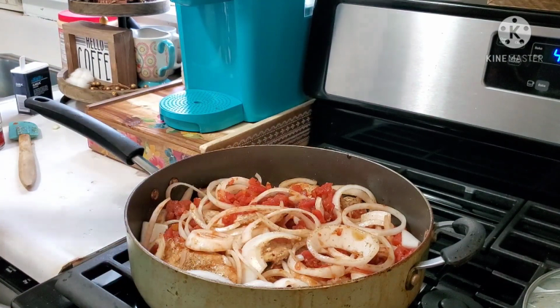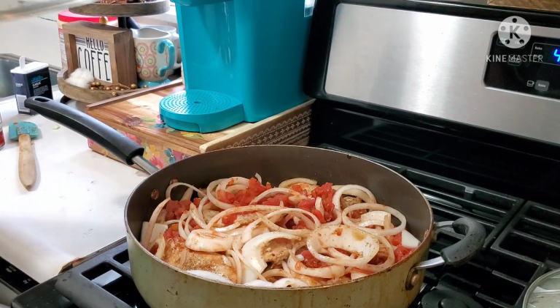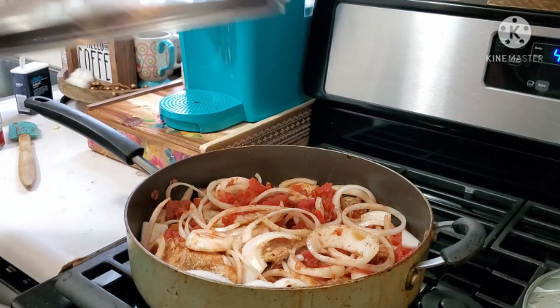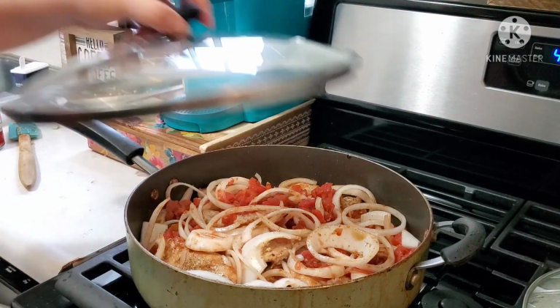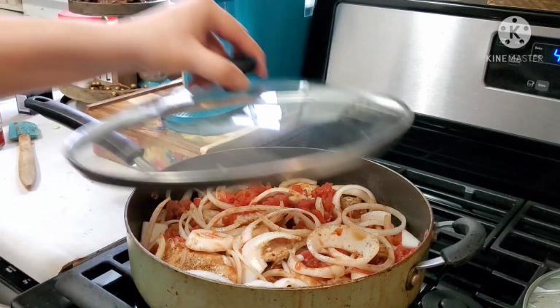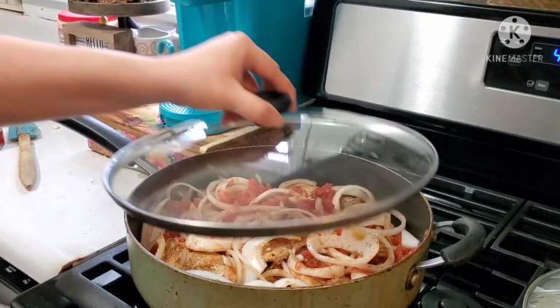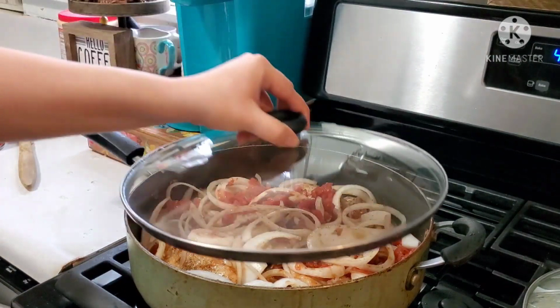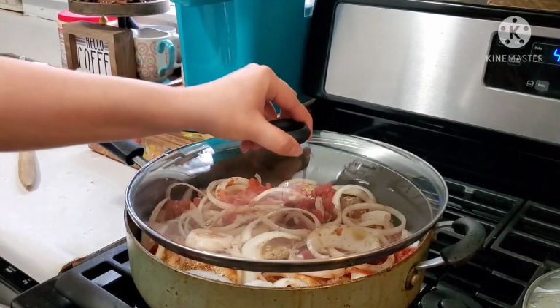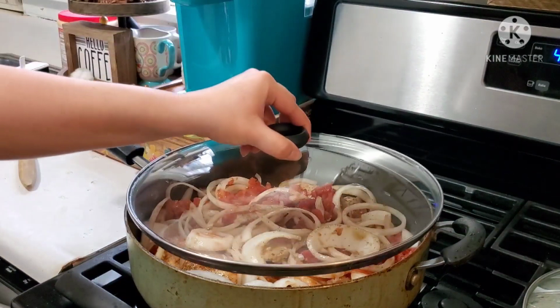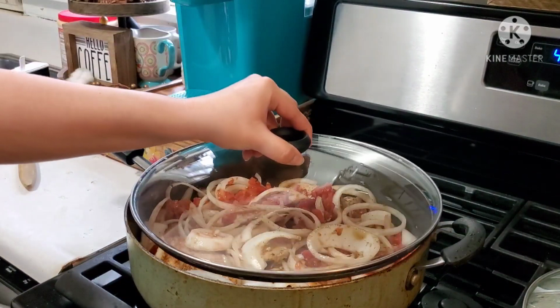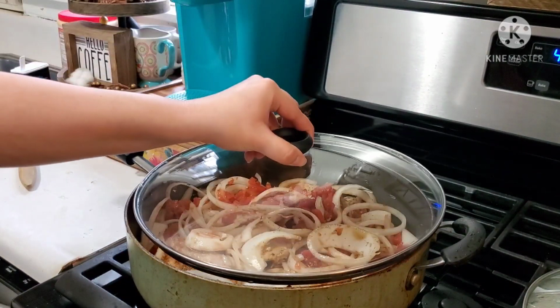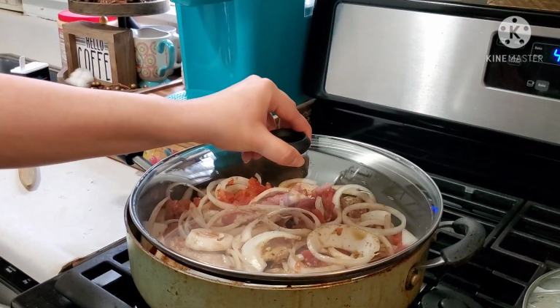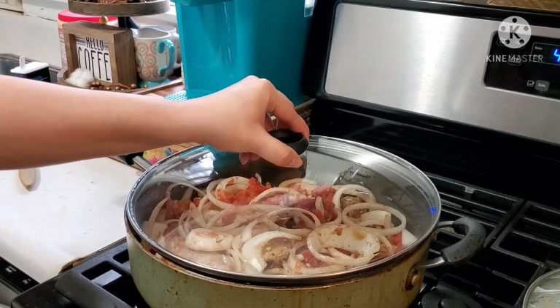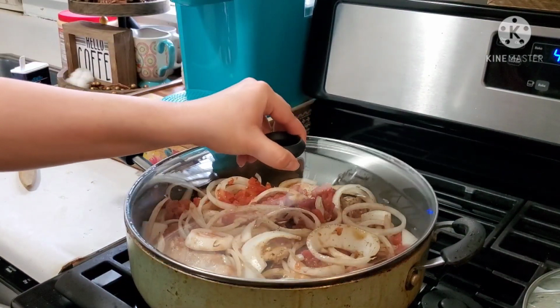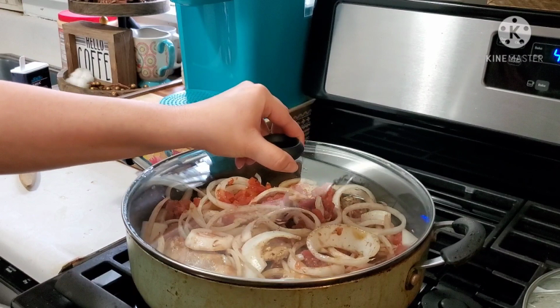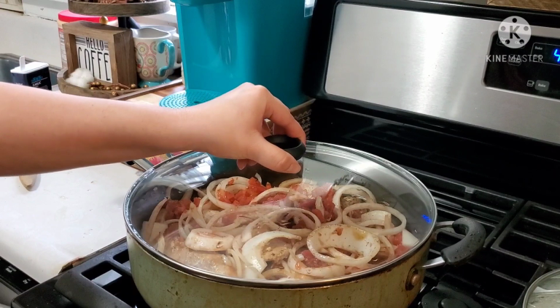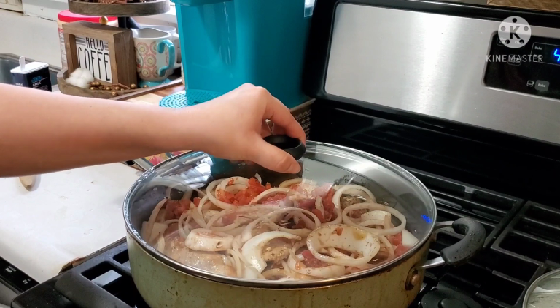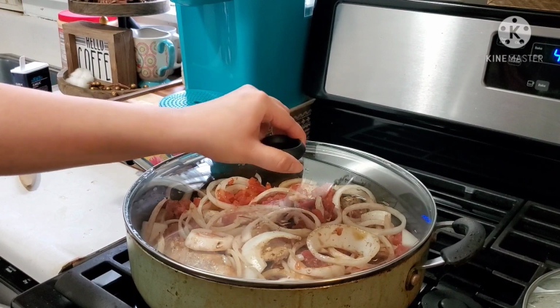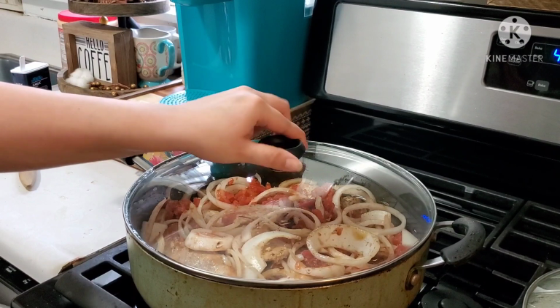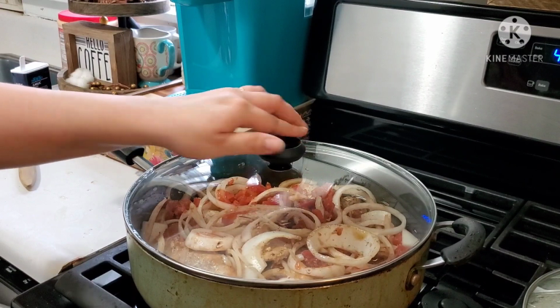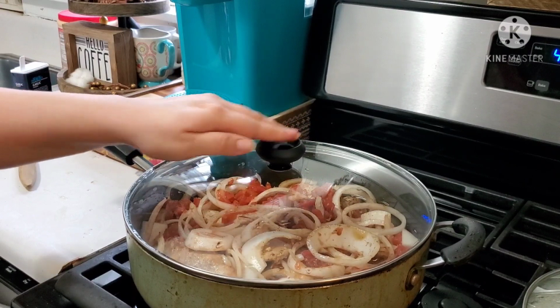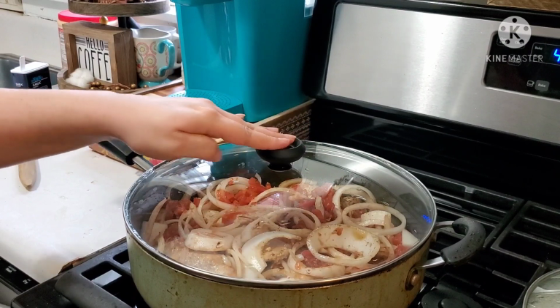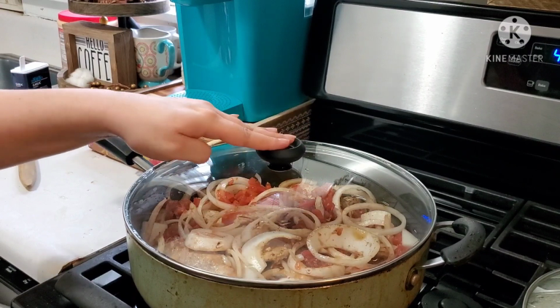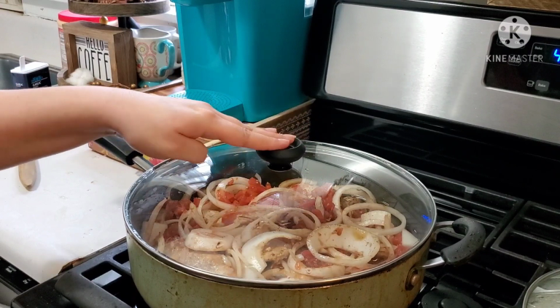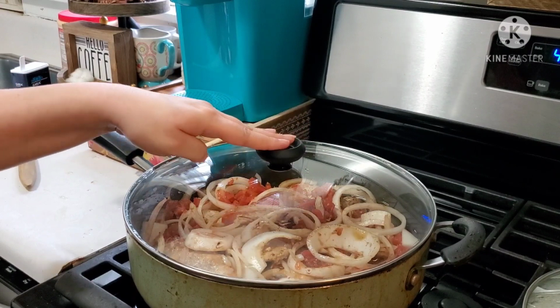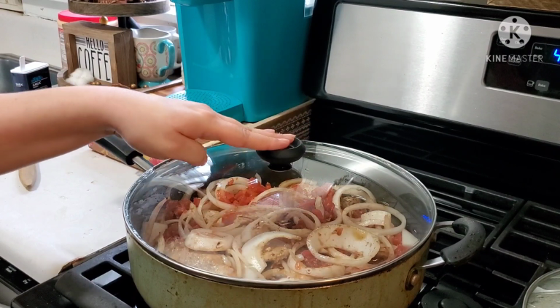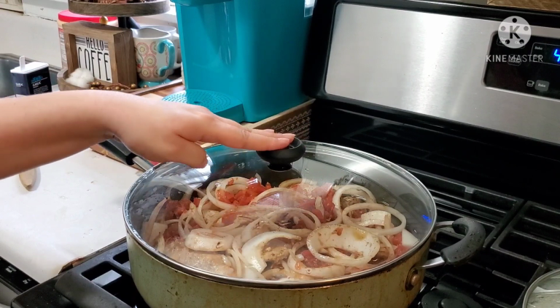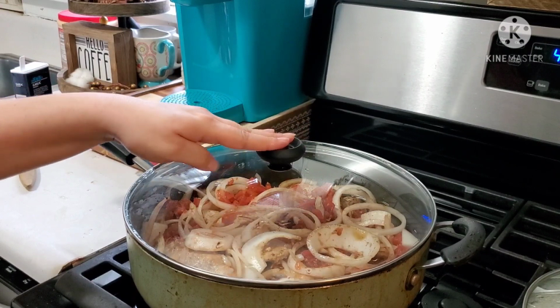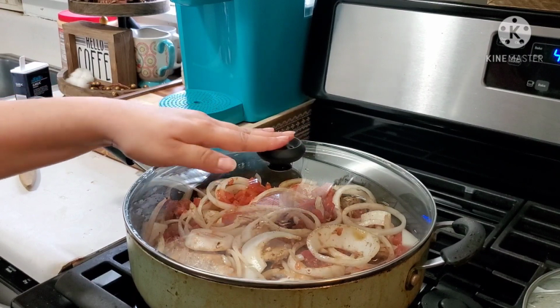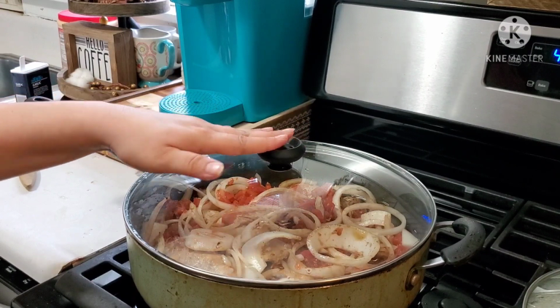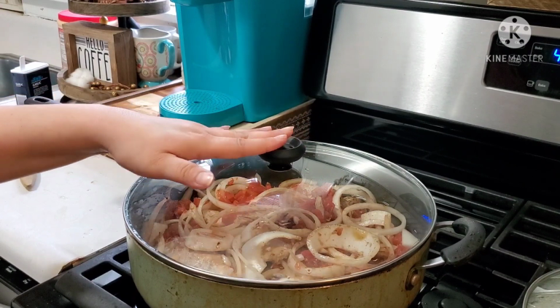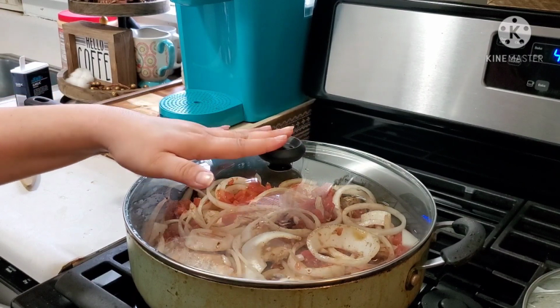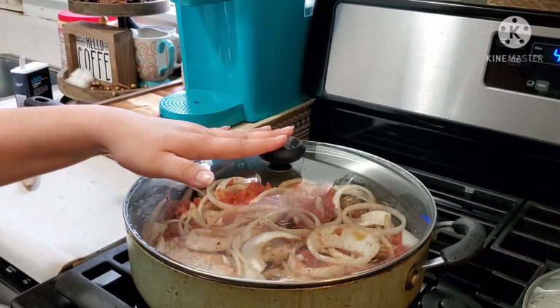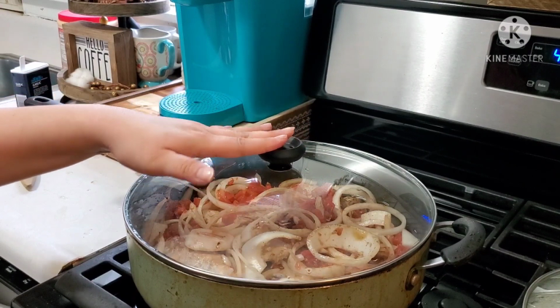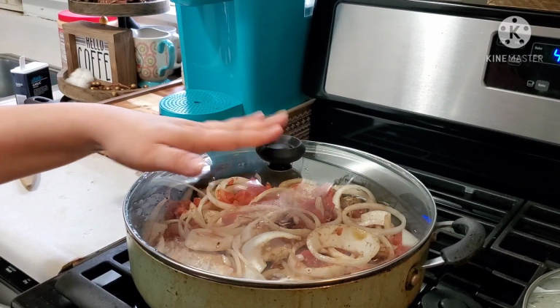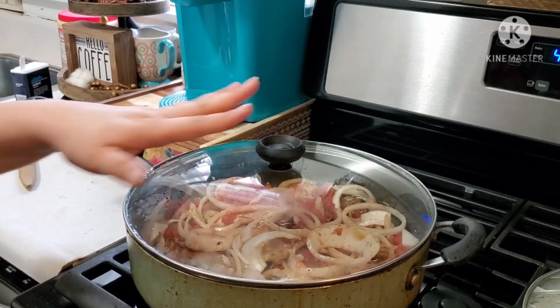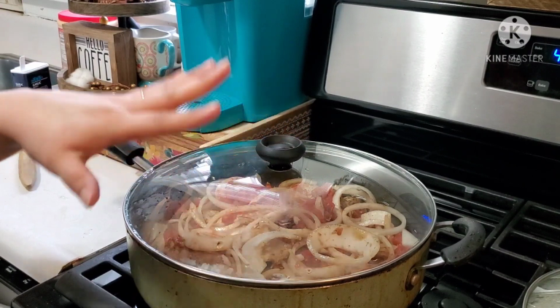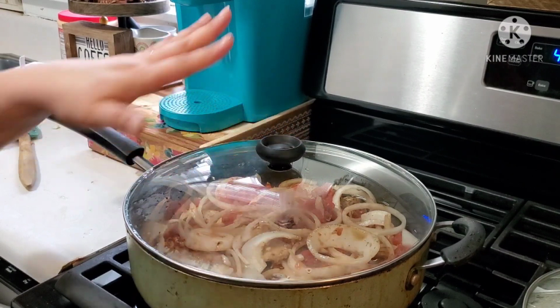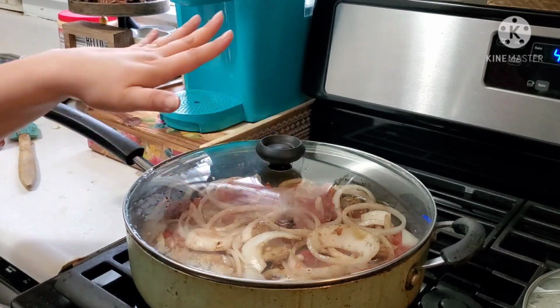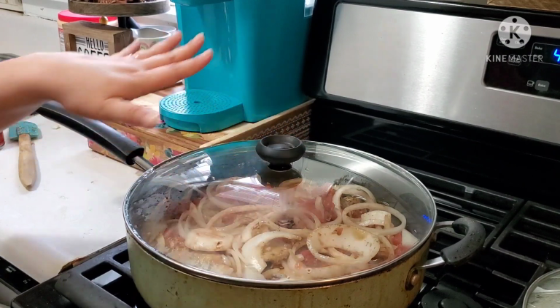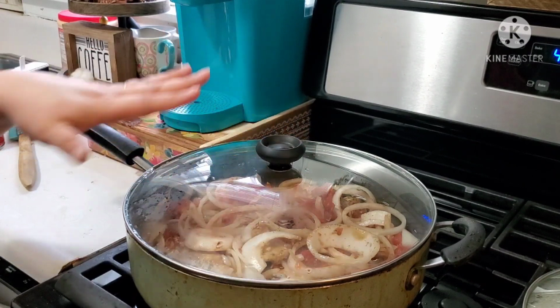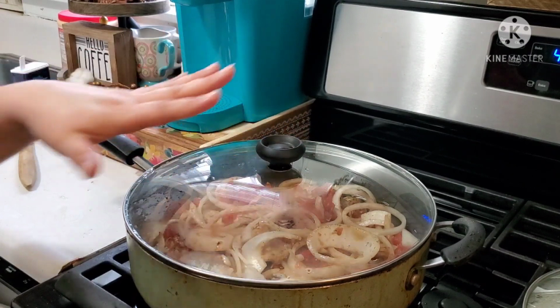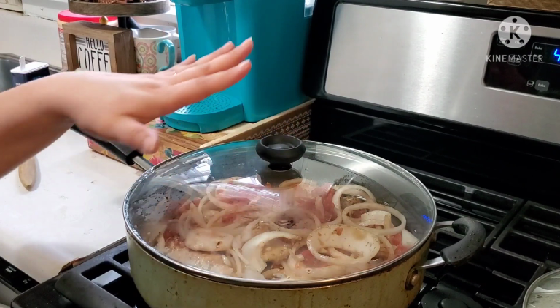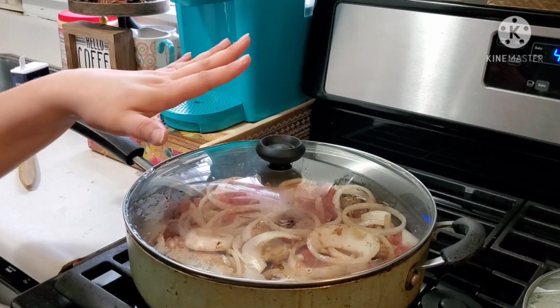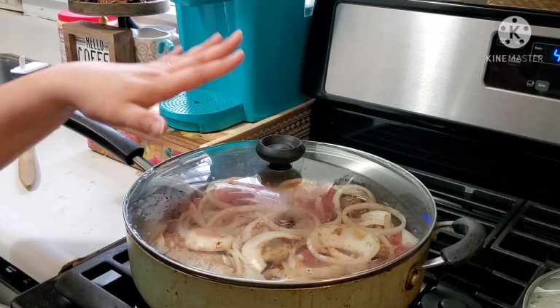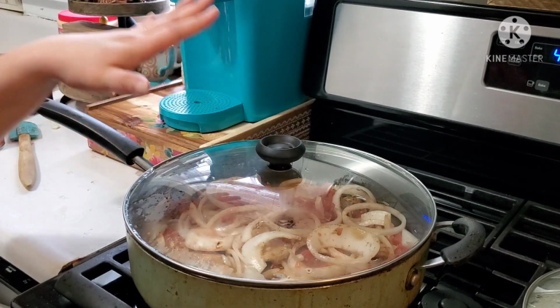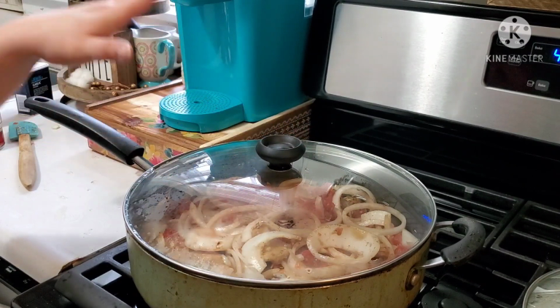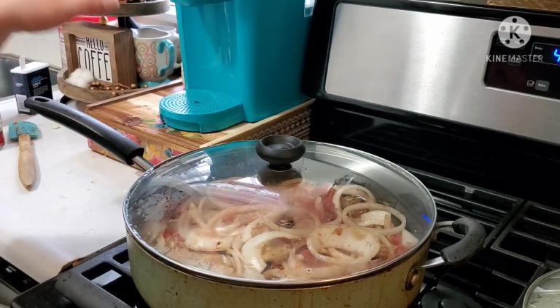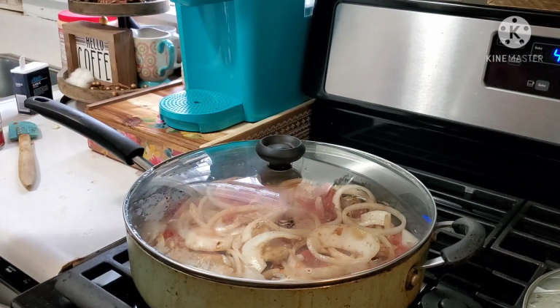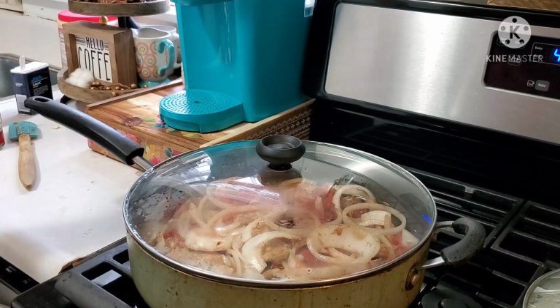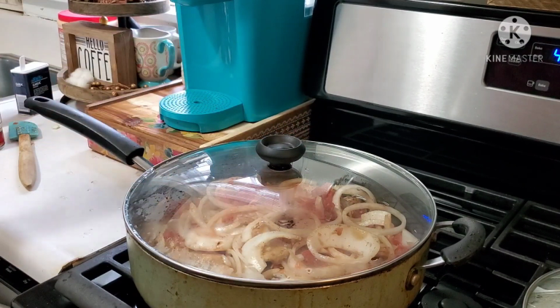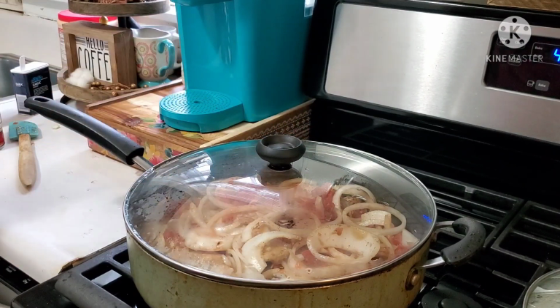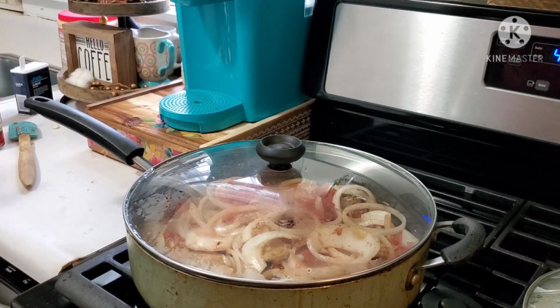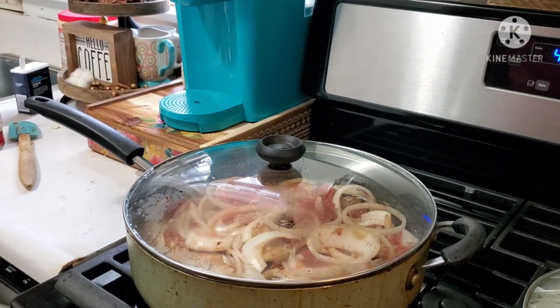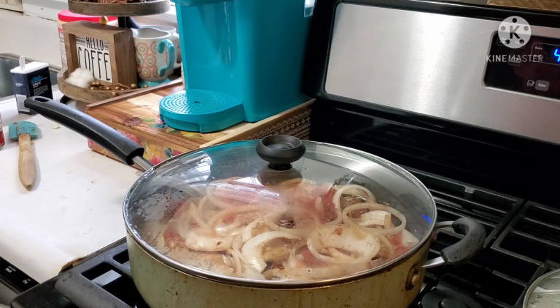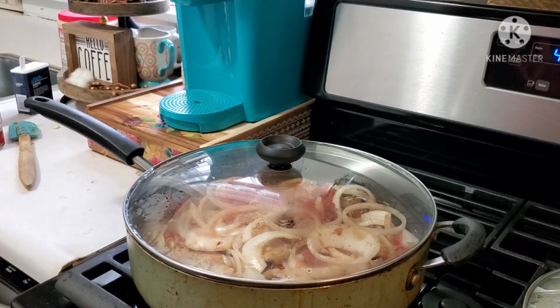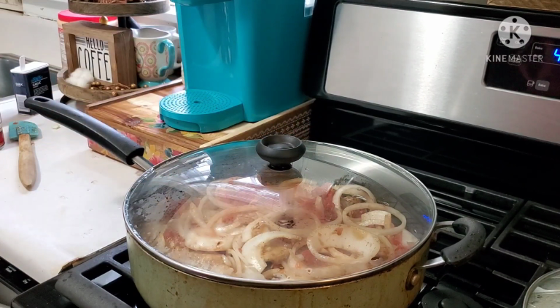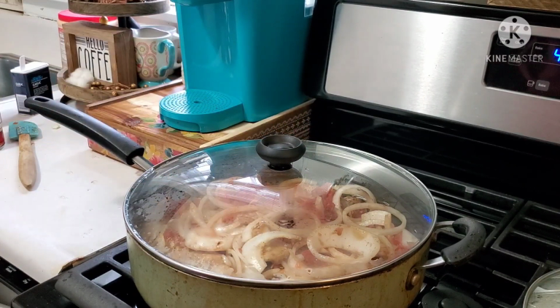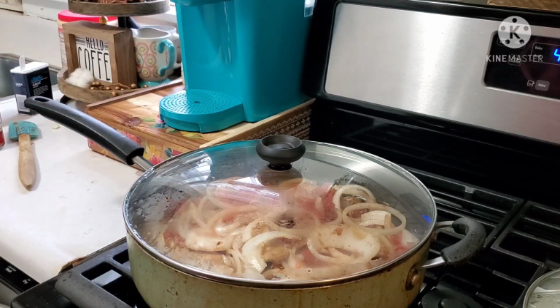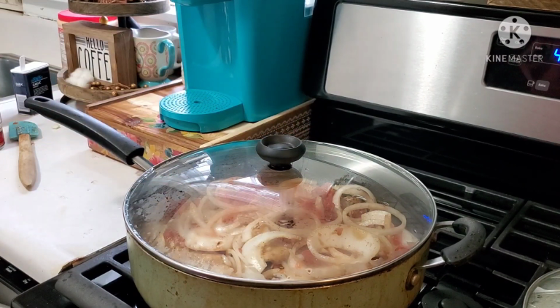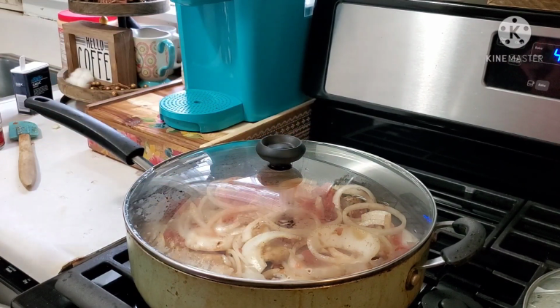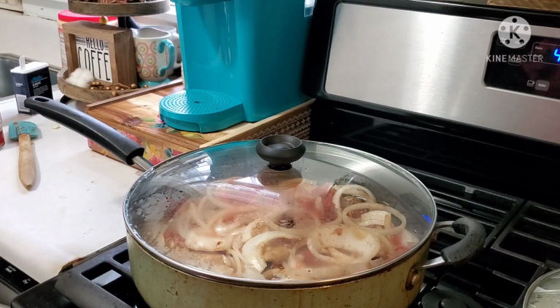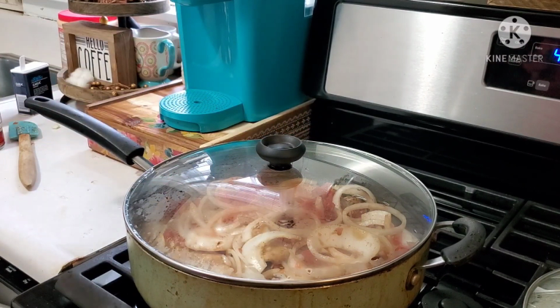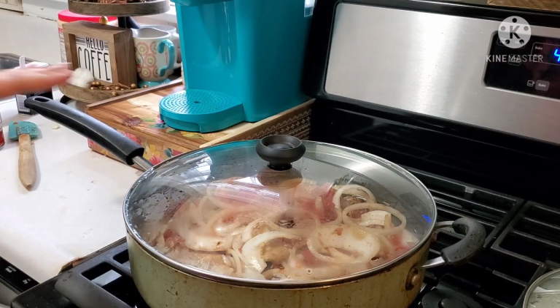Now I'm going to pop the lid on this on medium-low and just let it simmer for about 15 to 20 minutes.